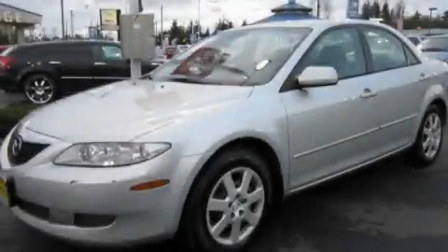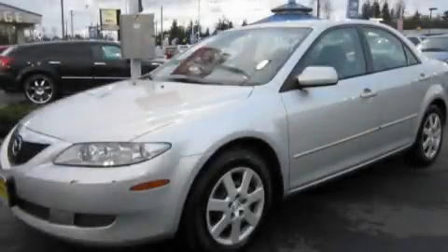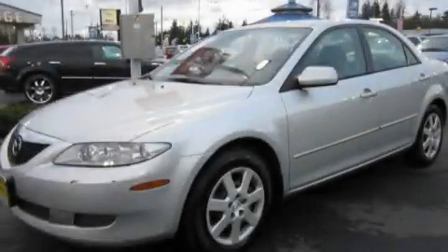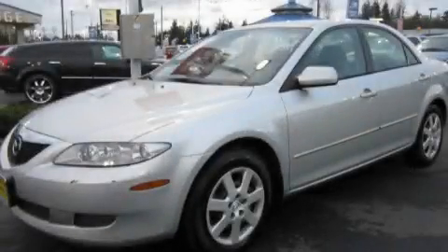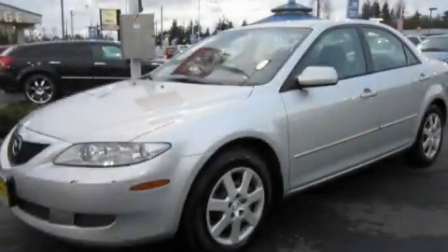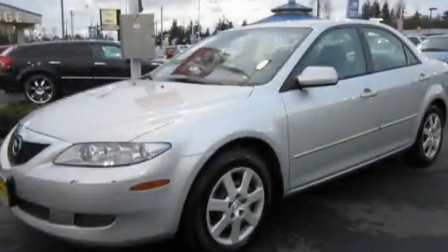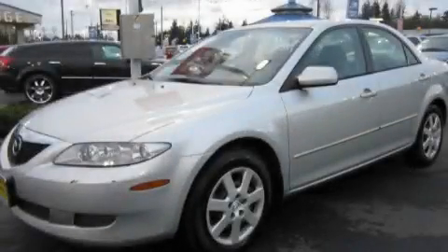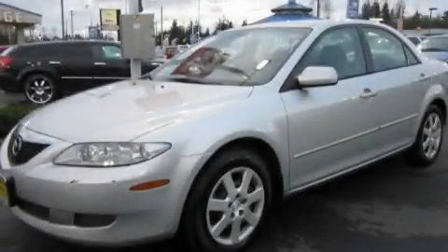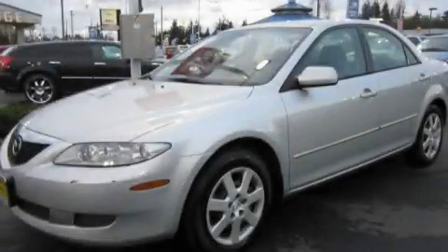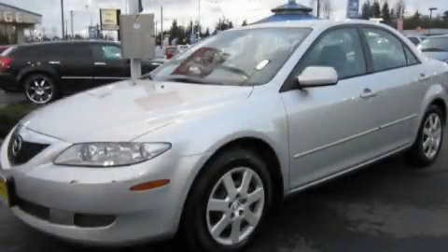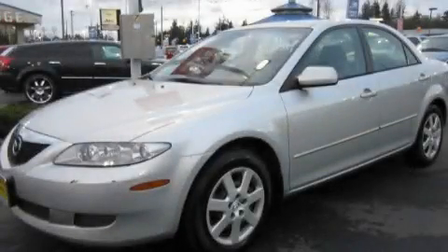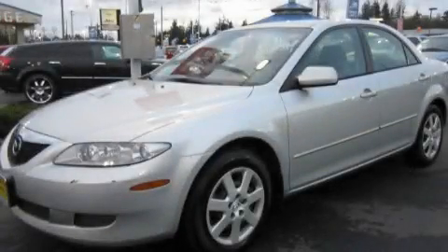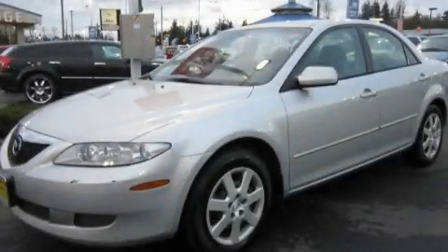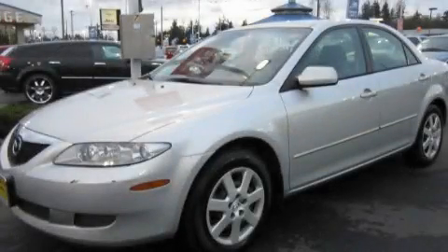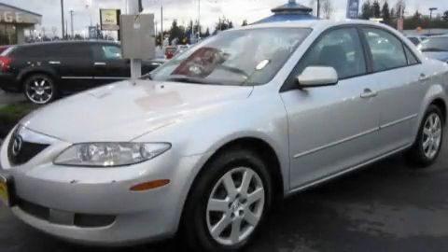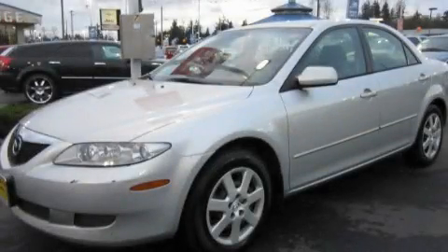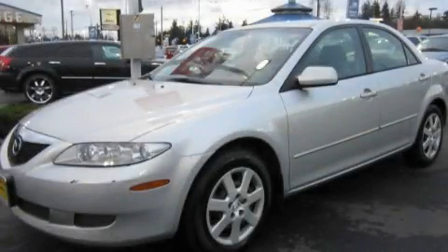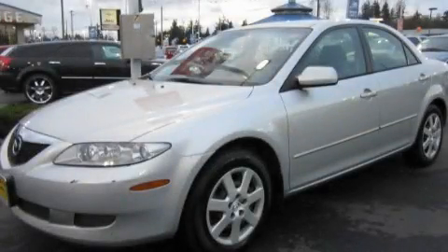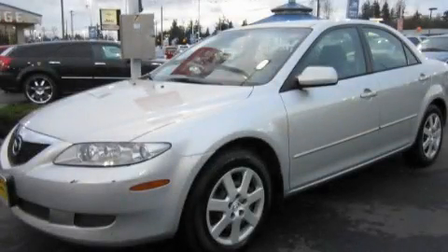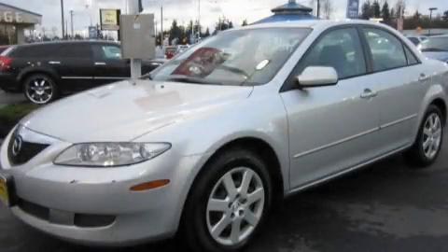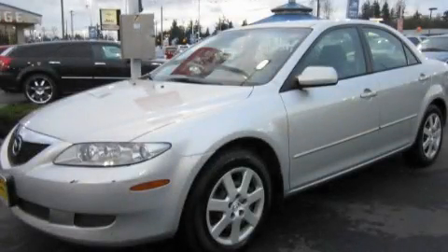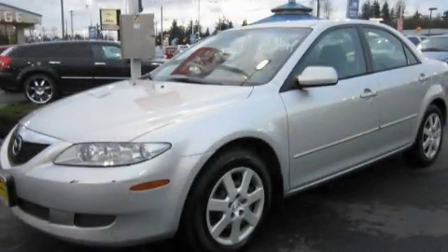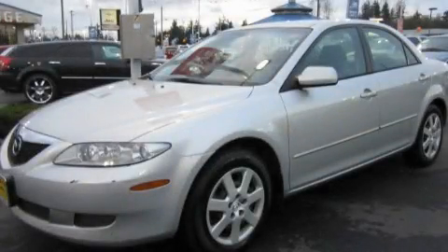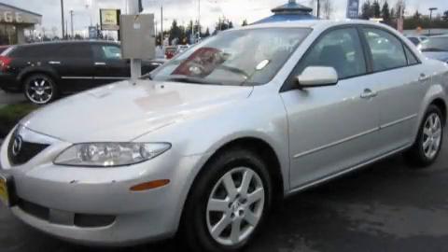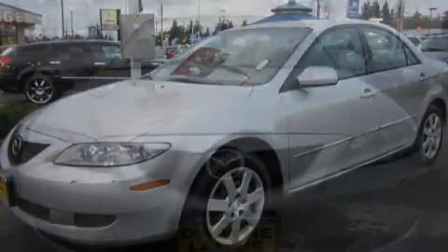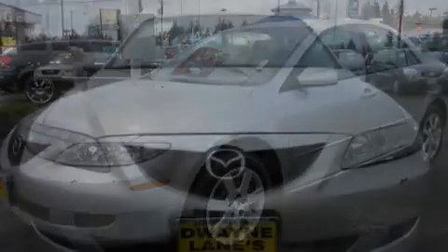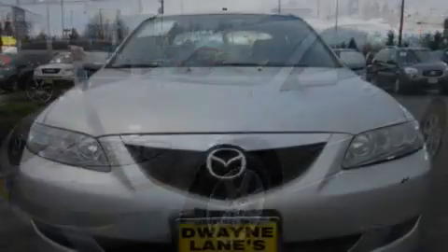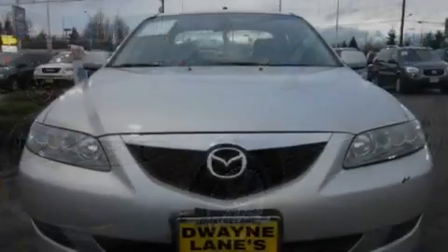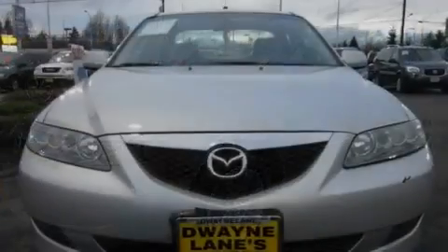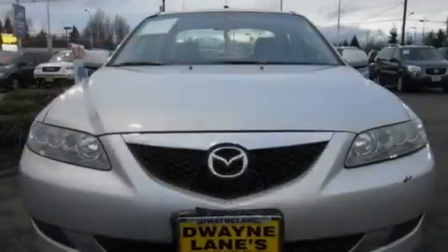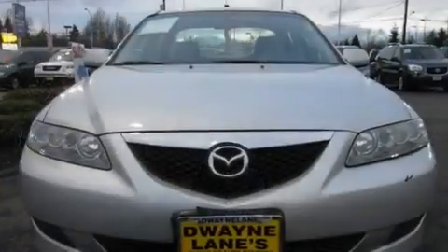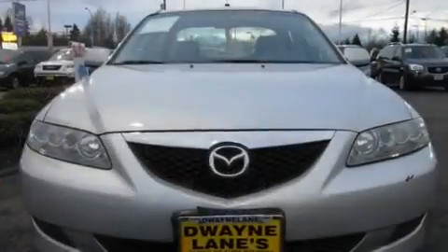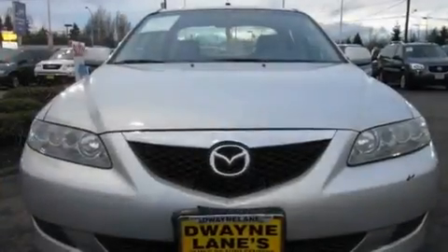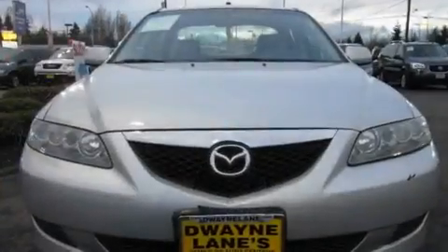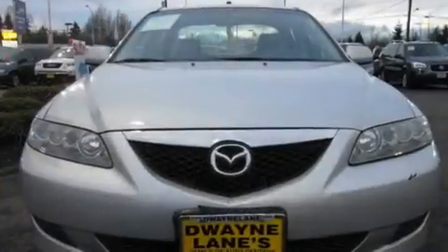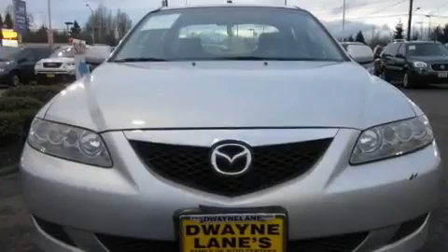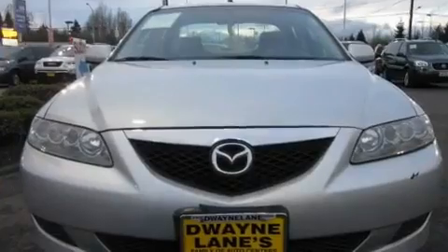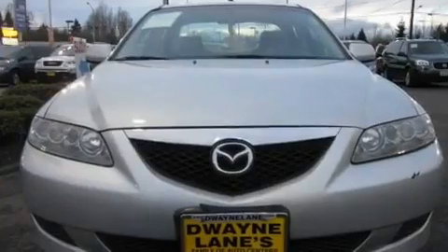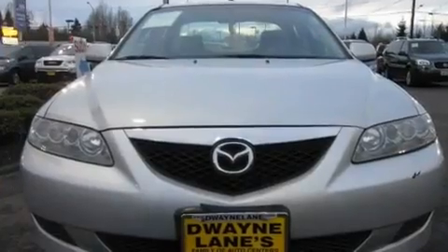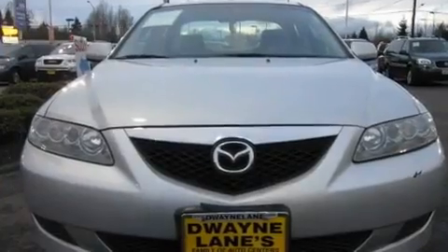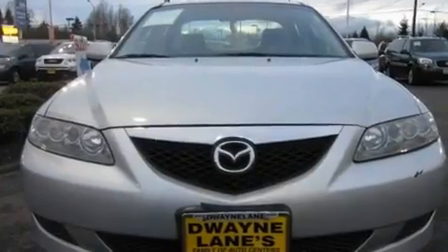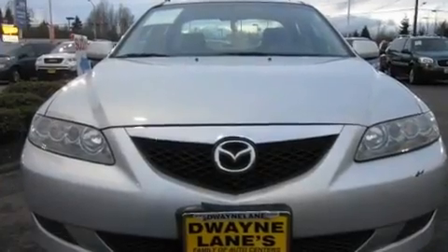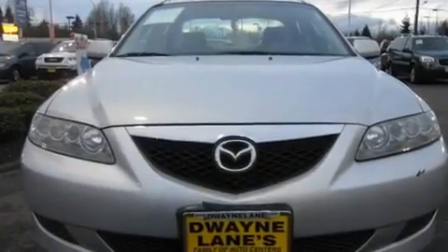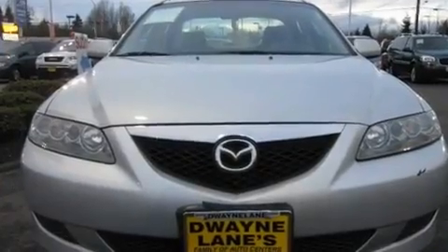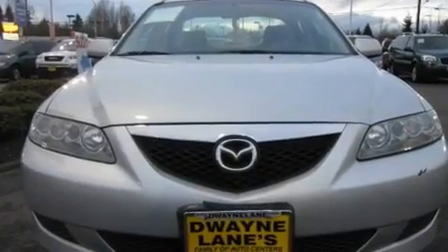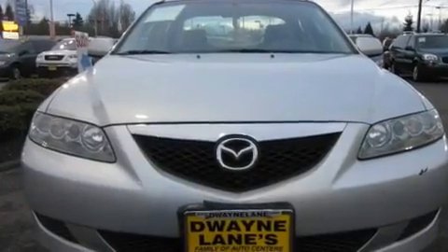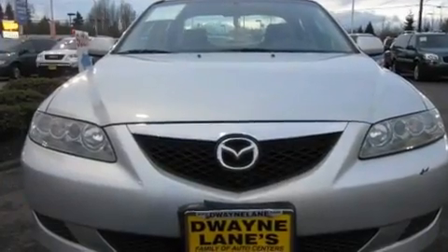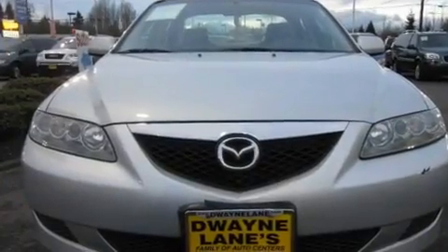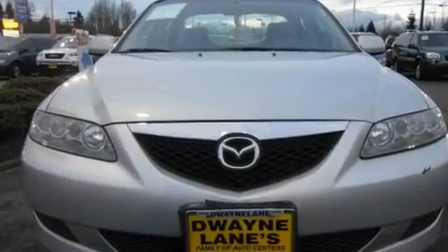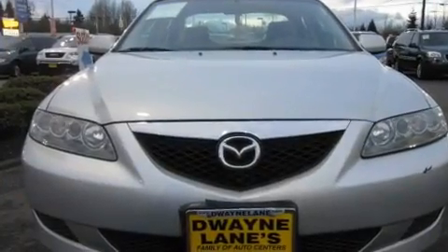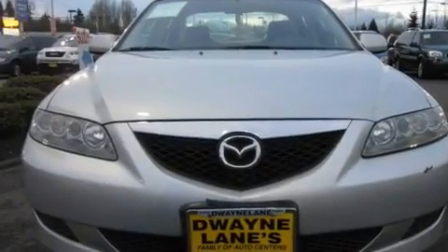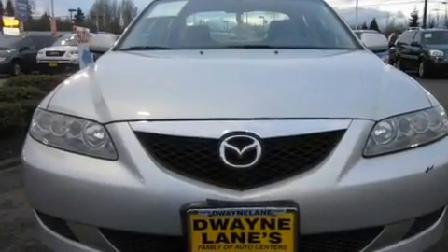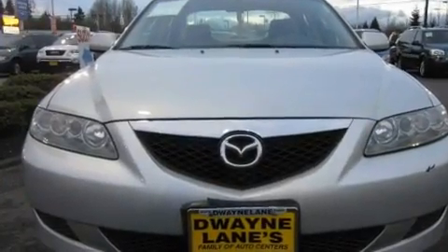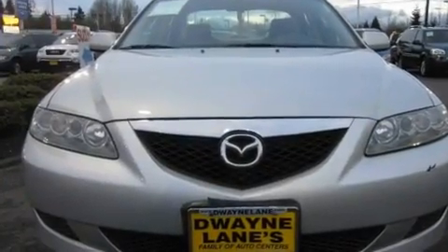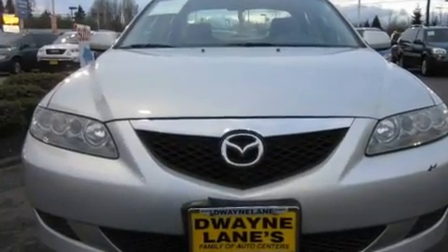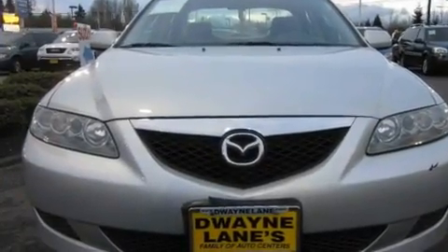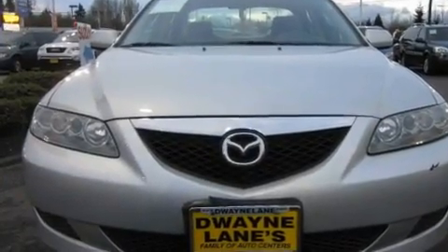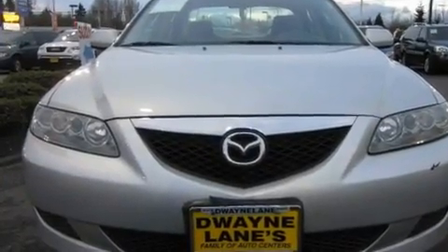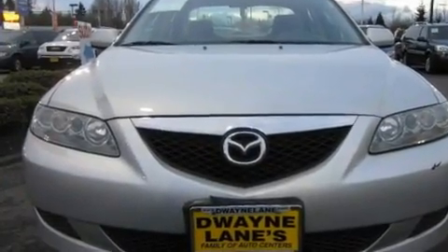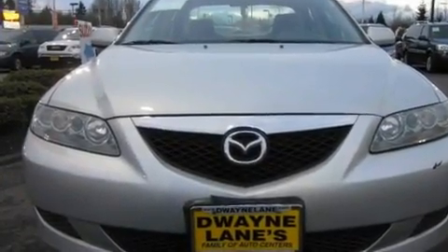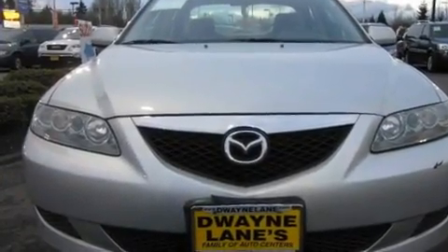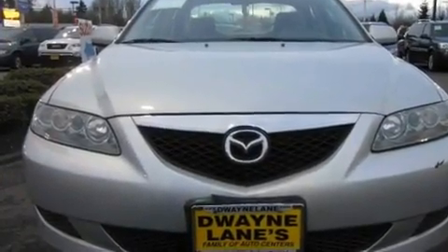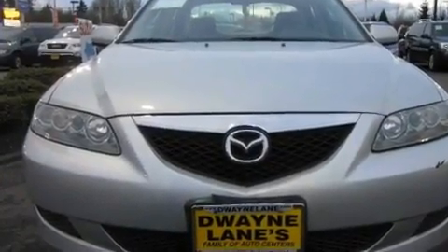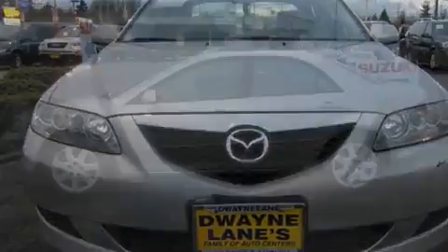This is a 2005 Mazda 6. It has a 2.3-liter four-cylinder engine and an automatic transmission.